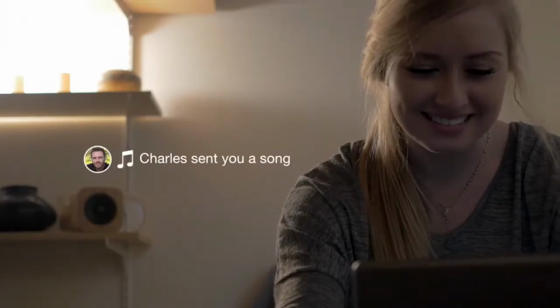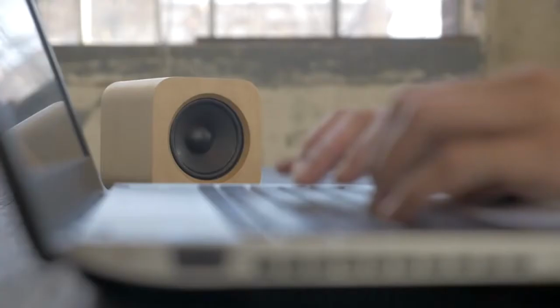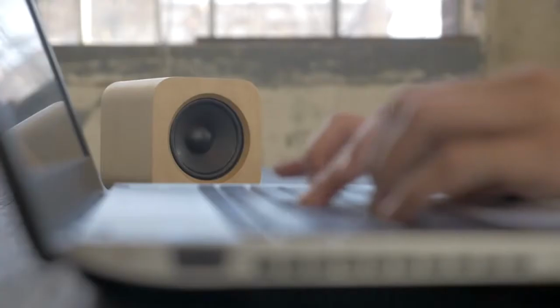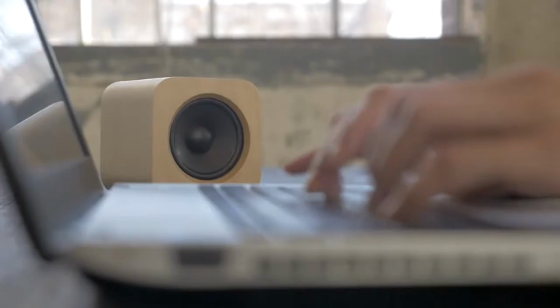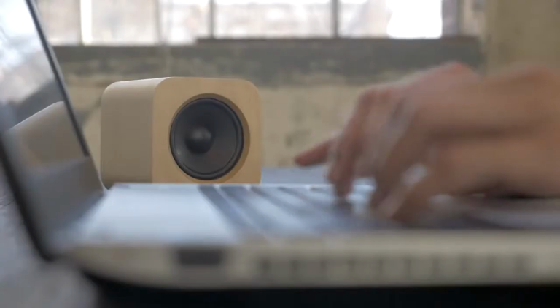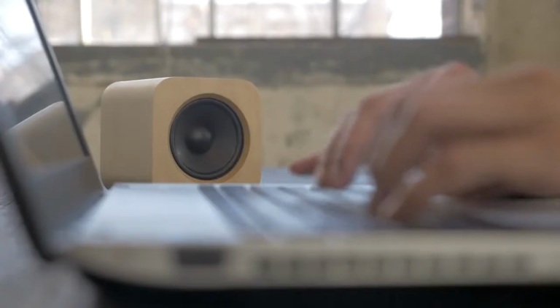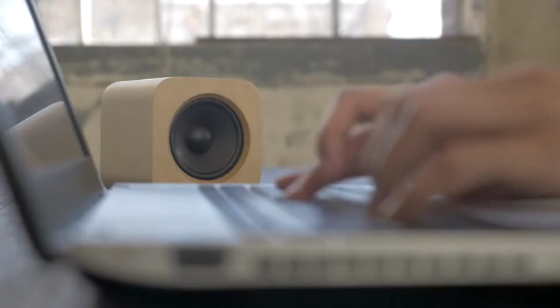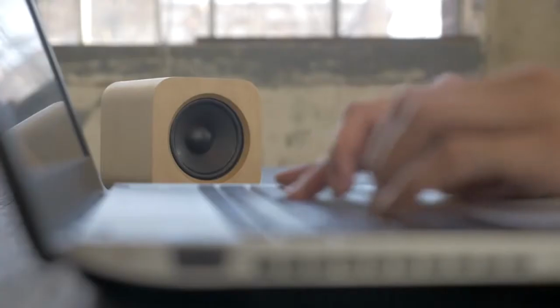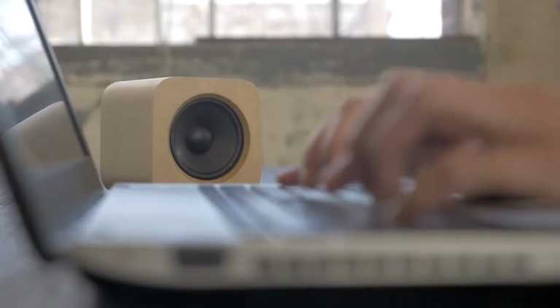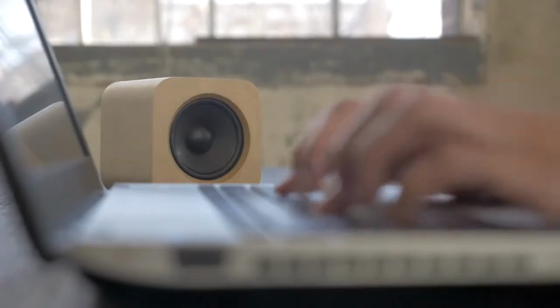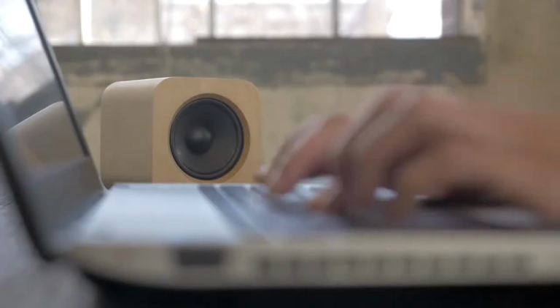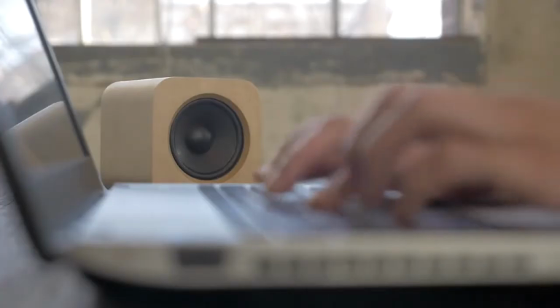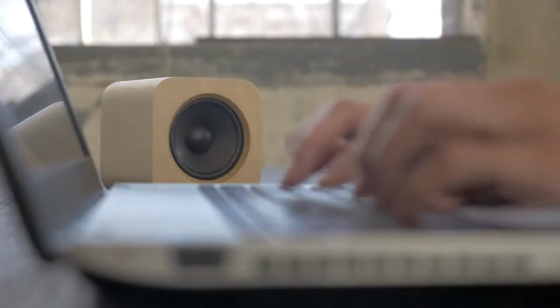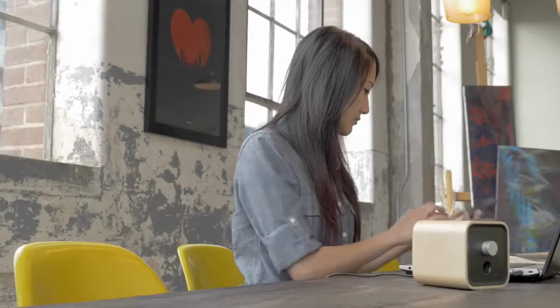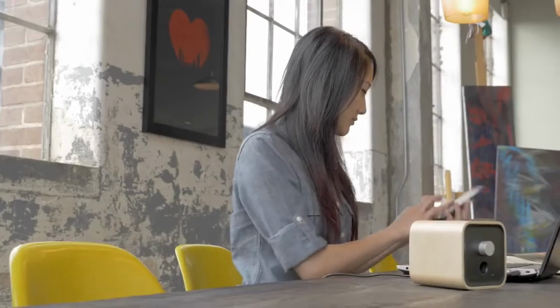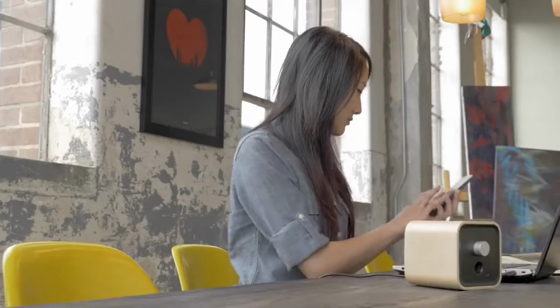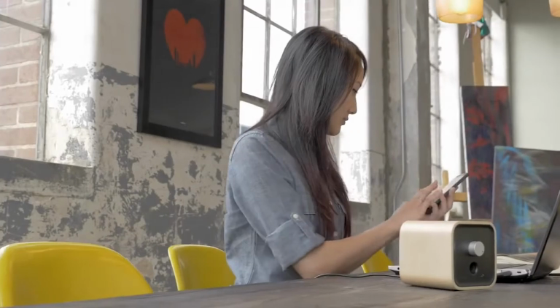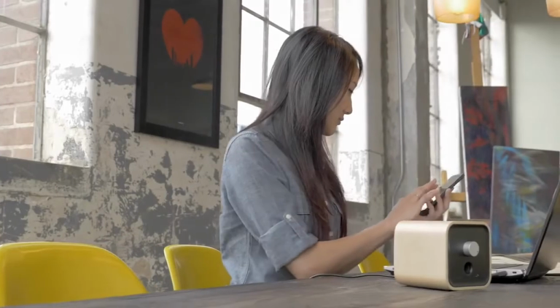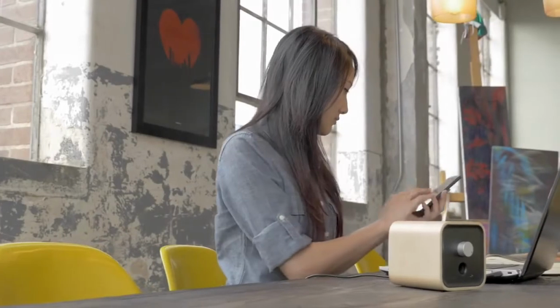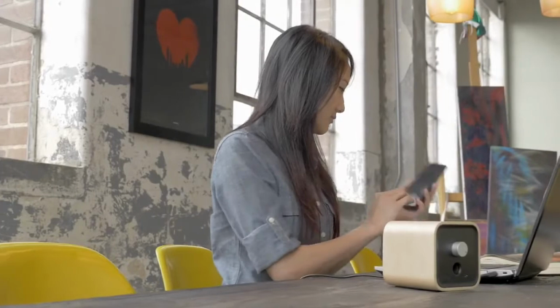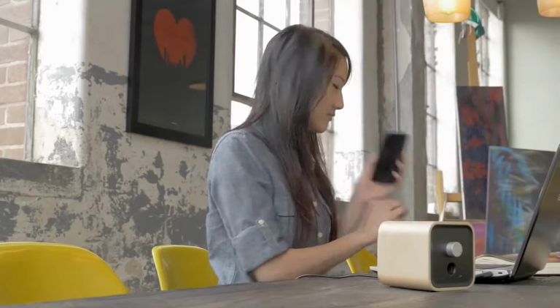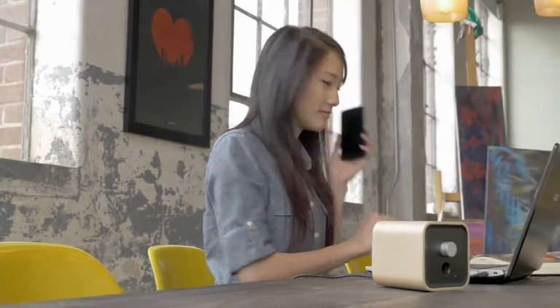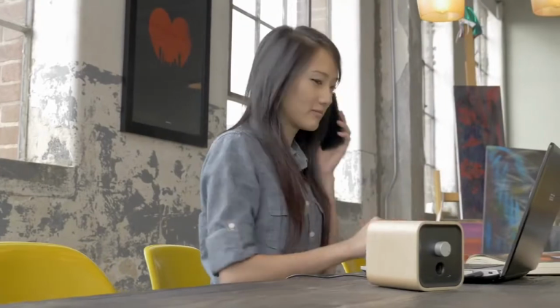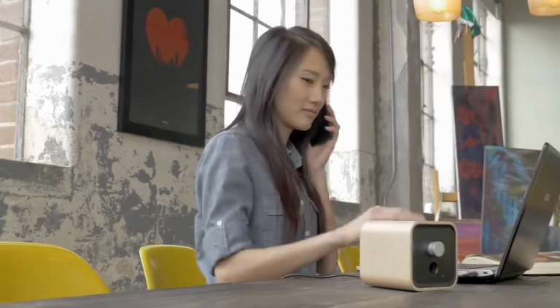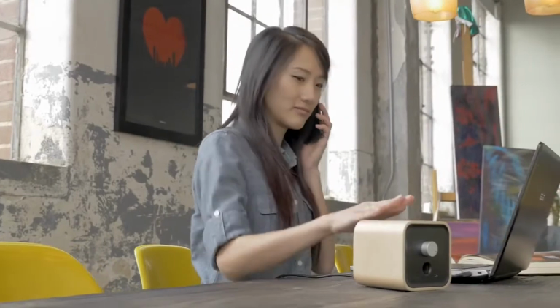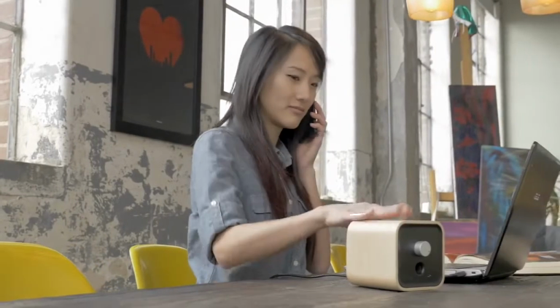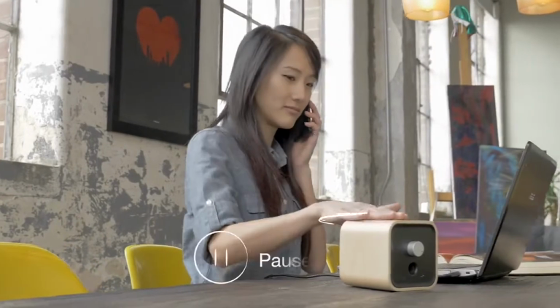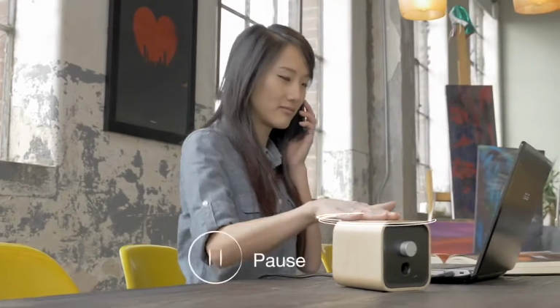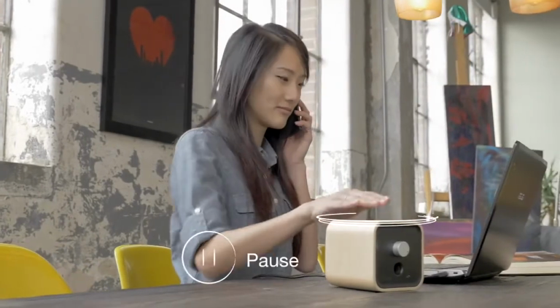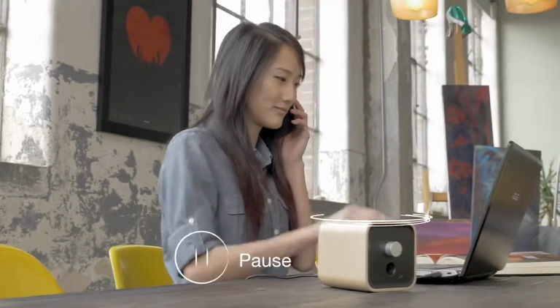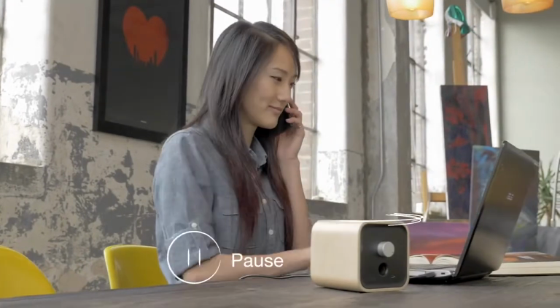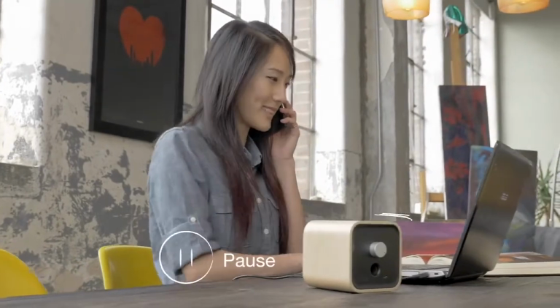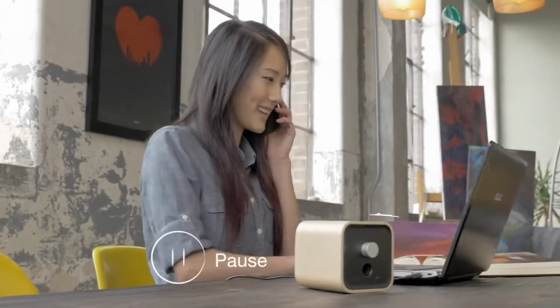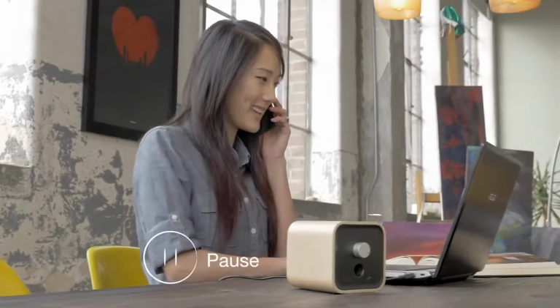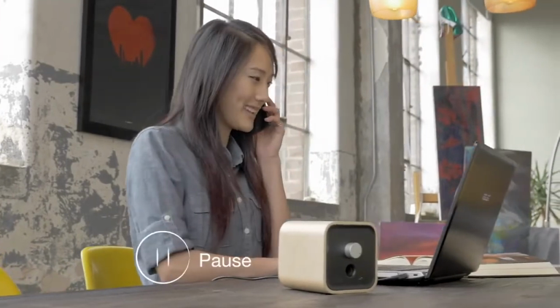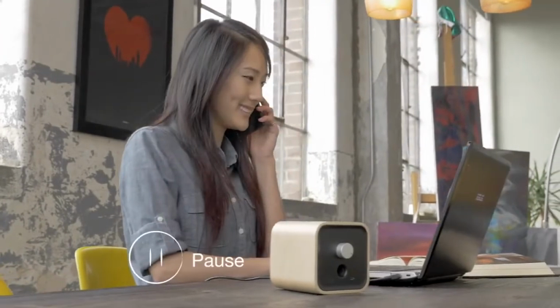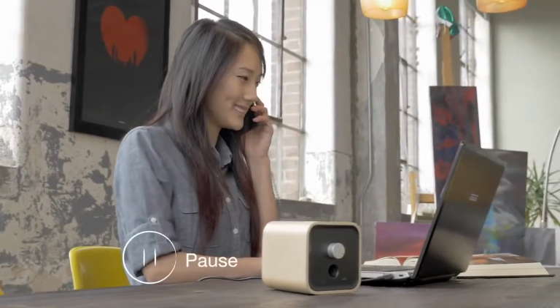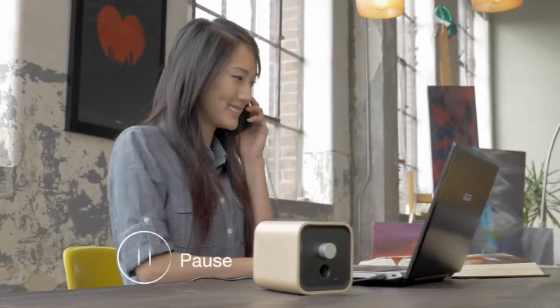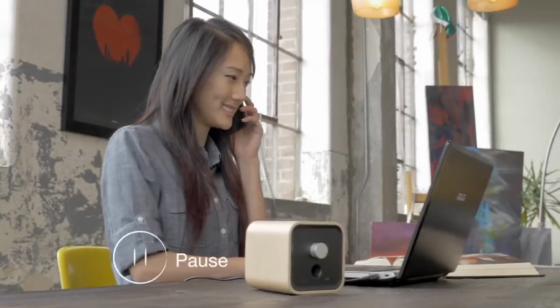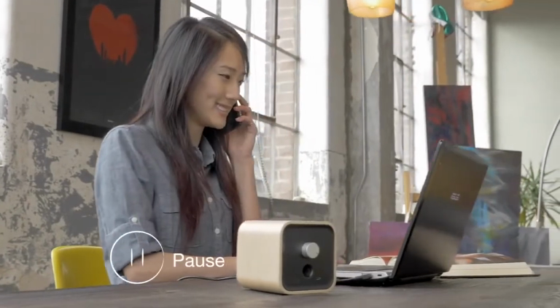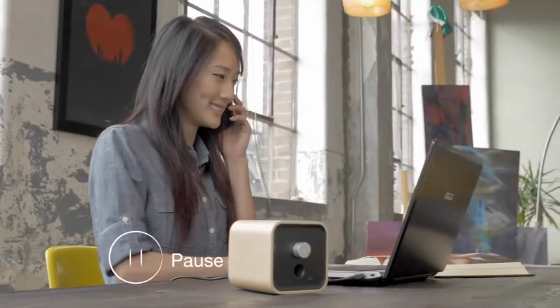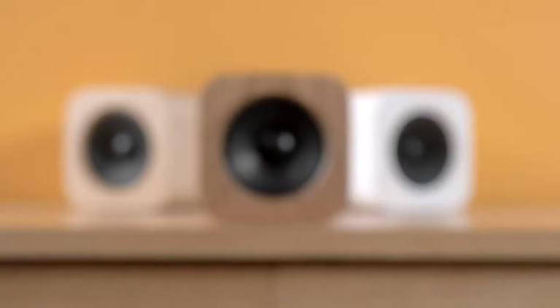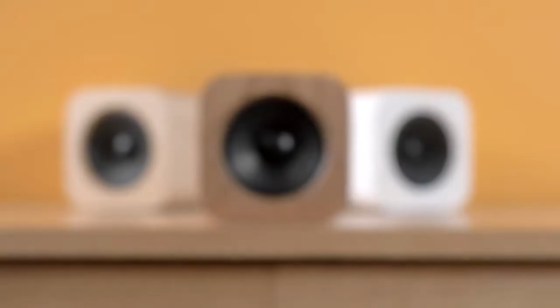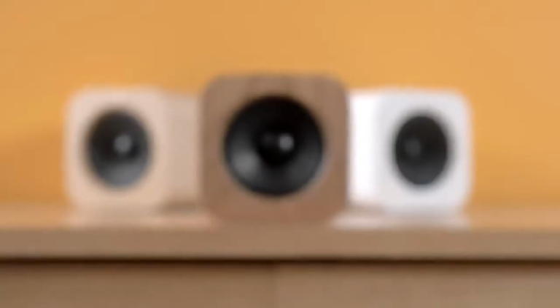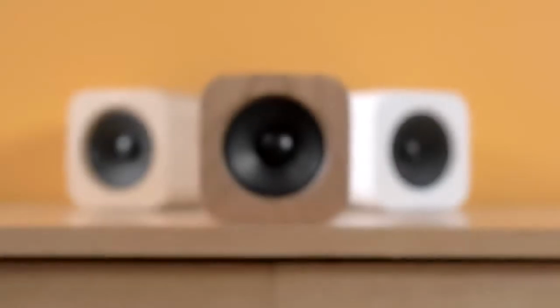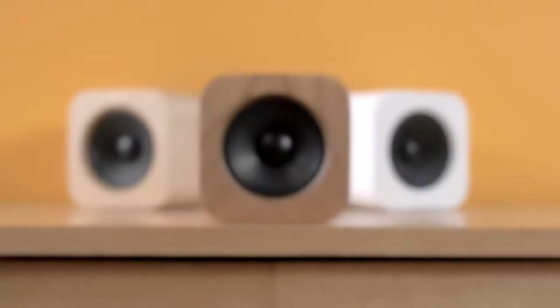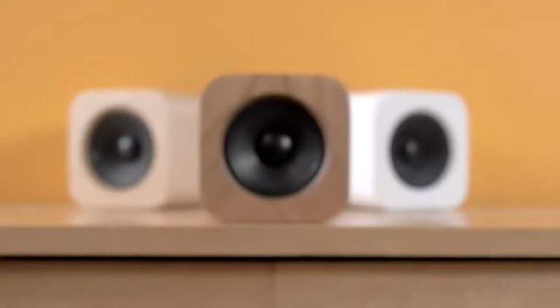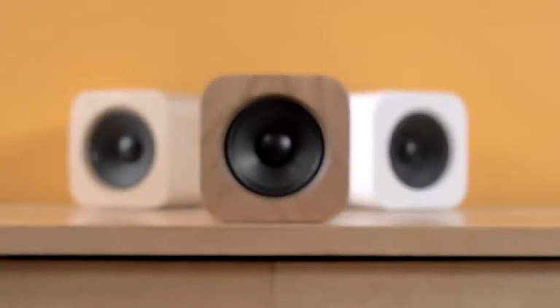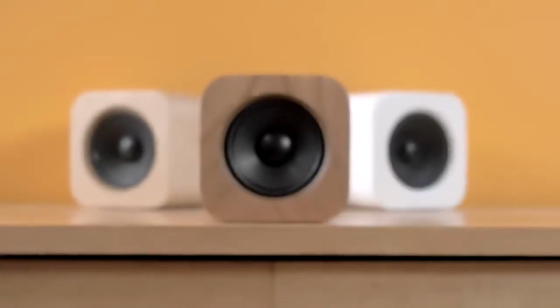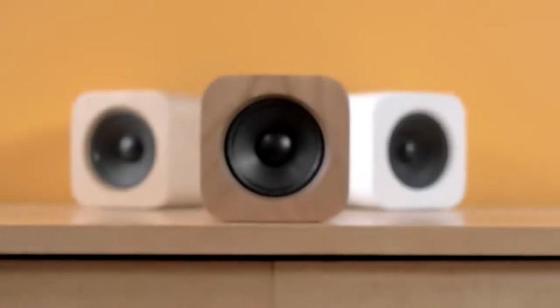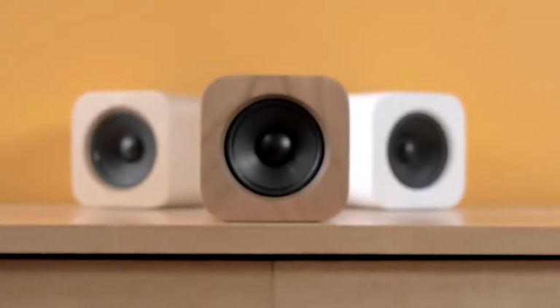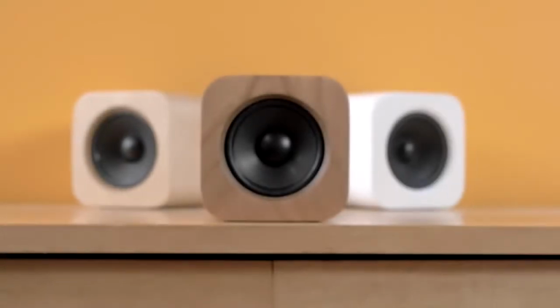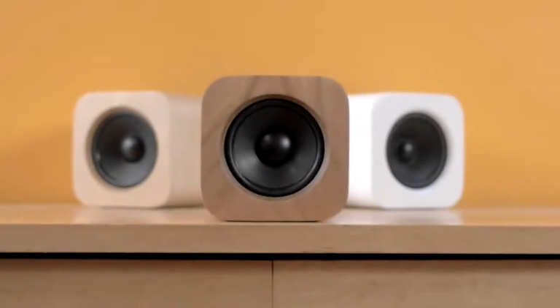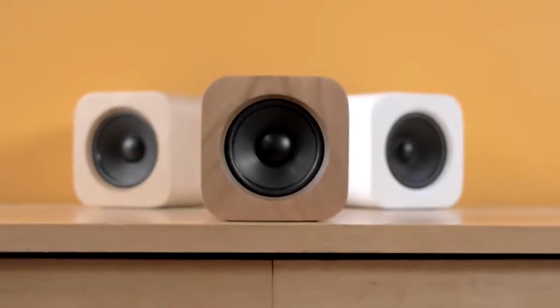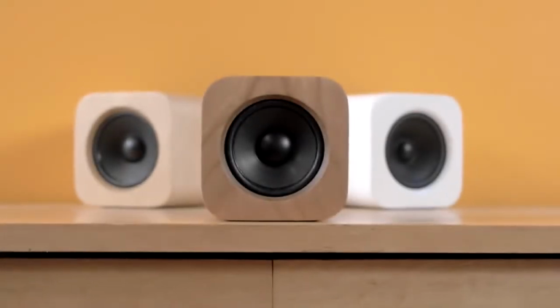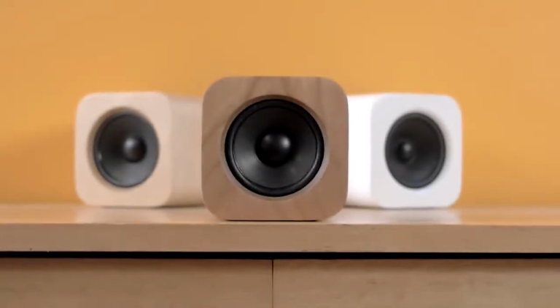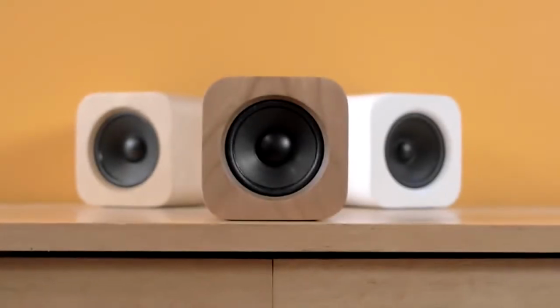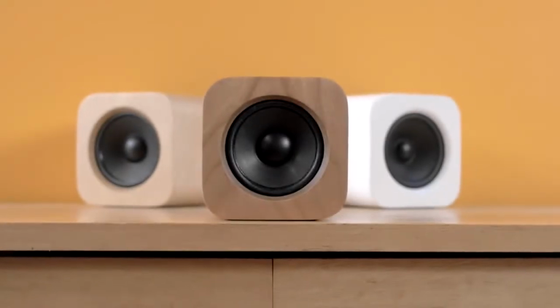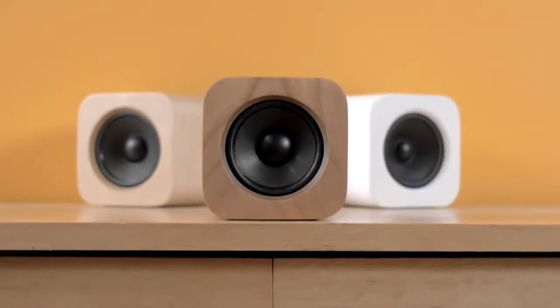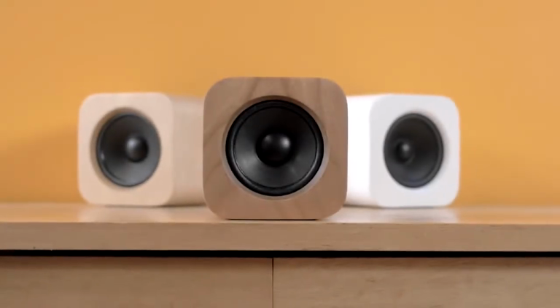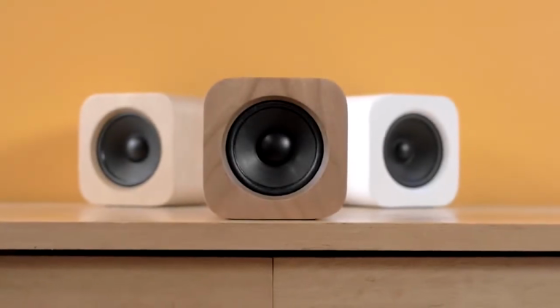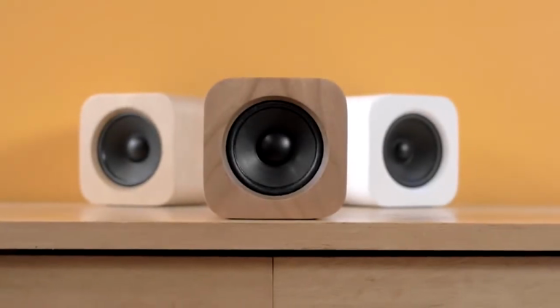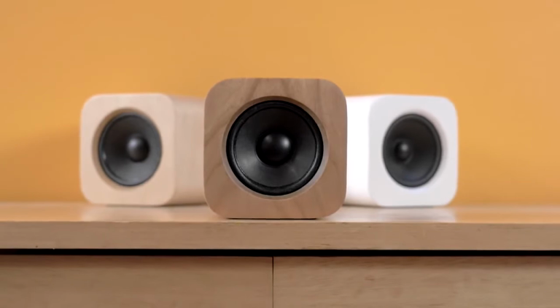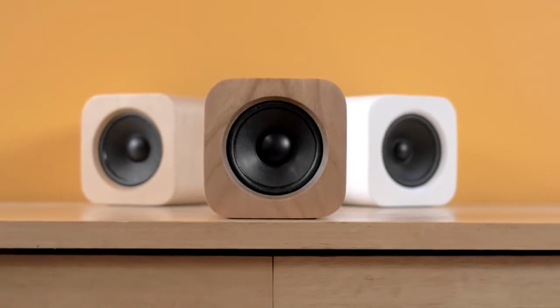It's a Wi-Fi speaker, so it can play independently of your smartphone and computer. It sounds every bit as good as it looks and feels.